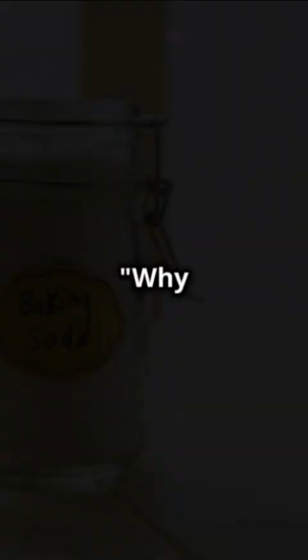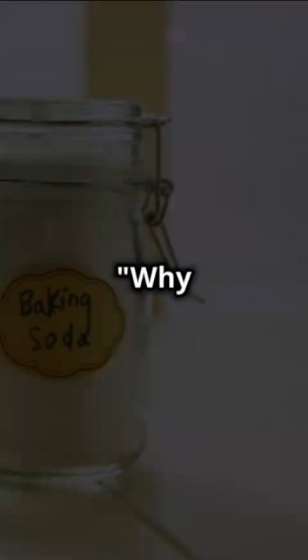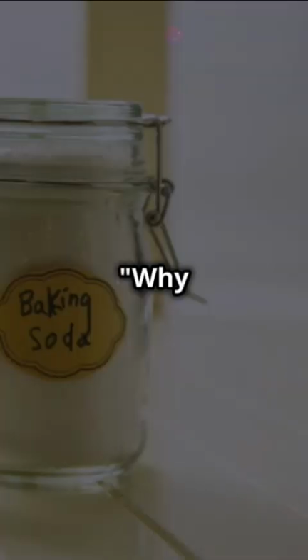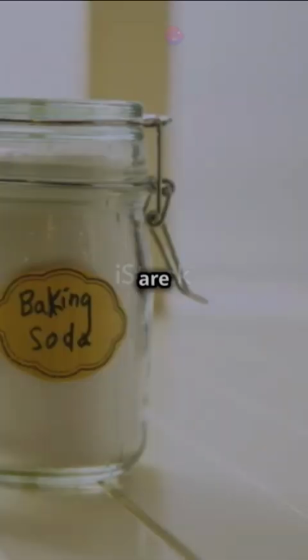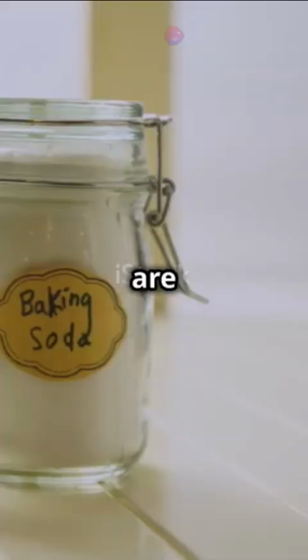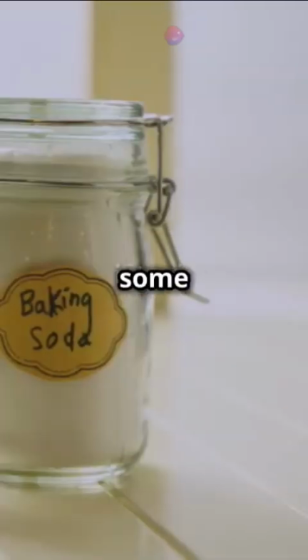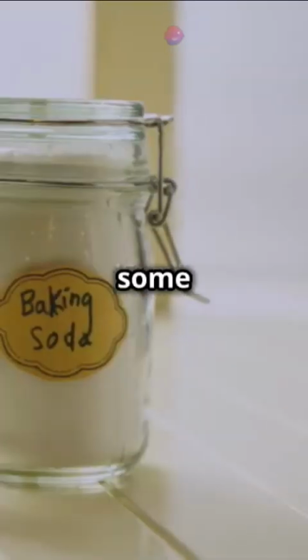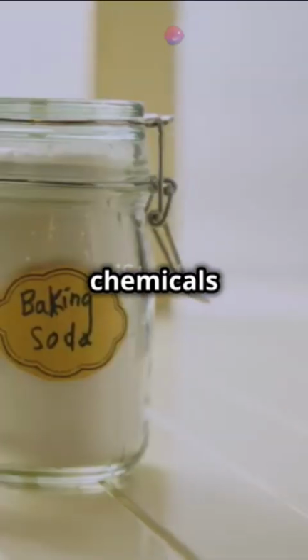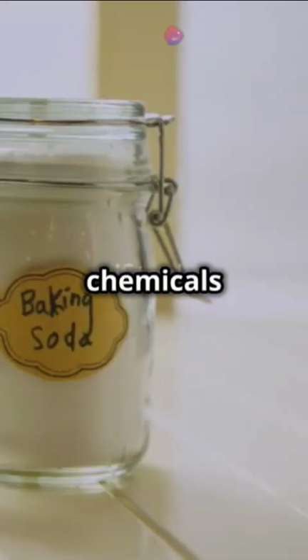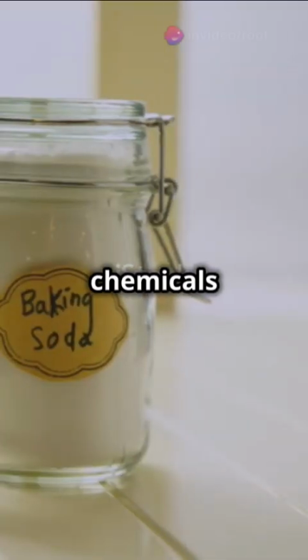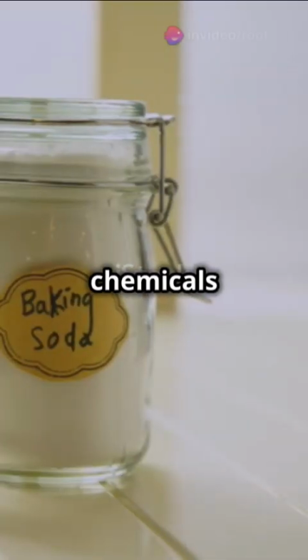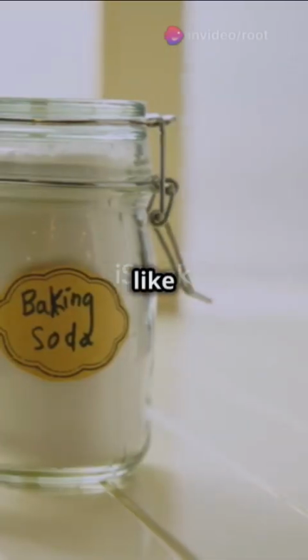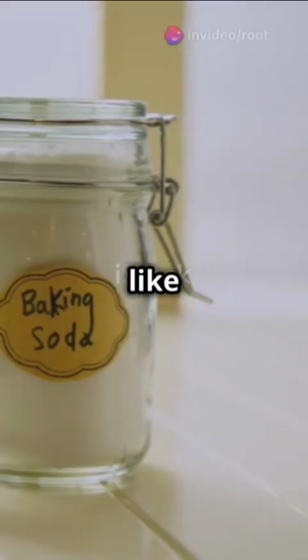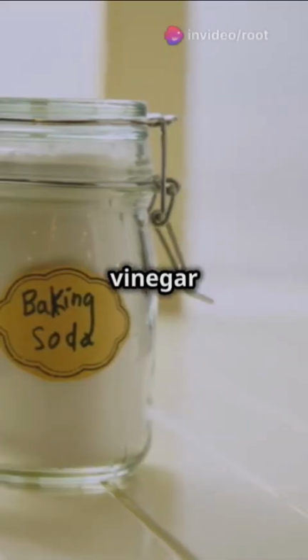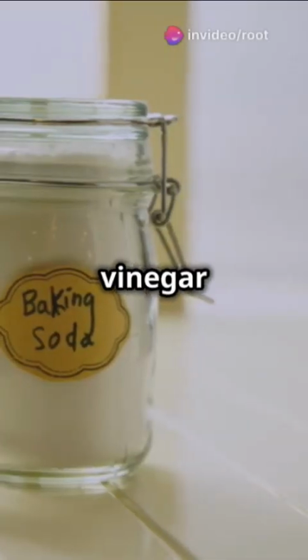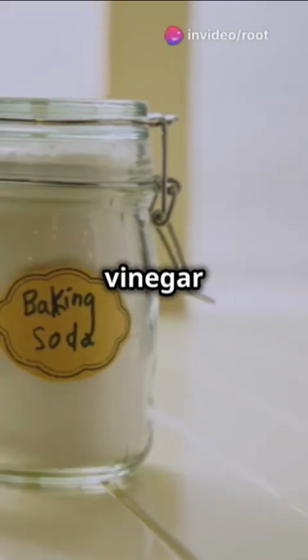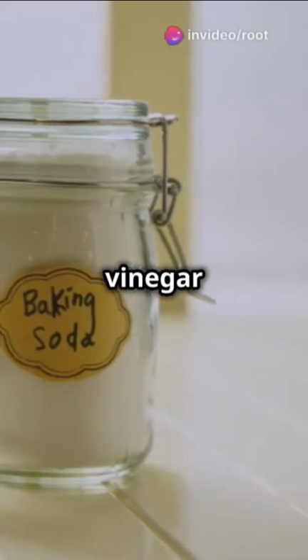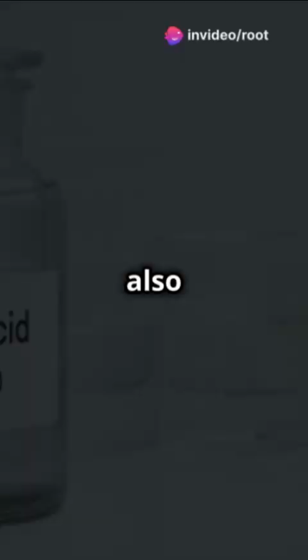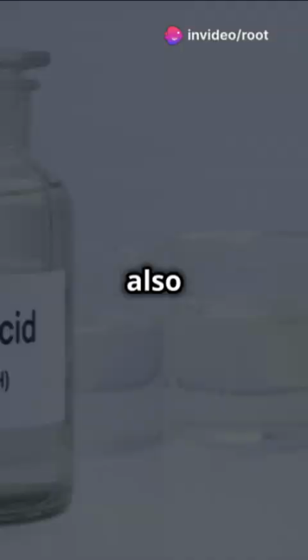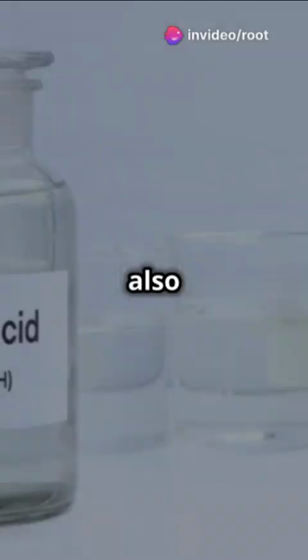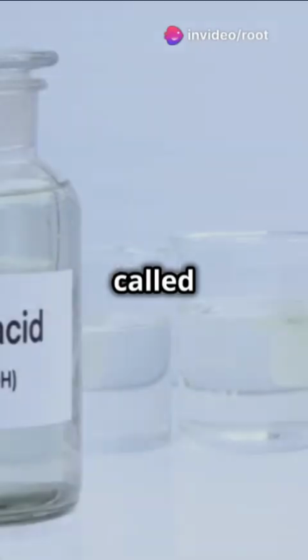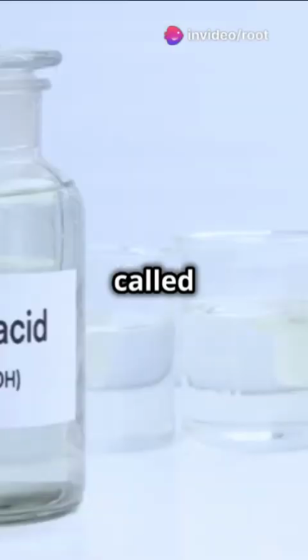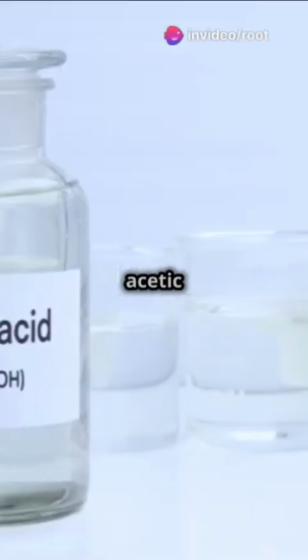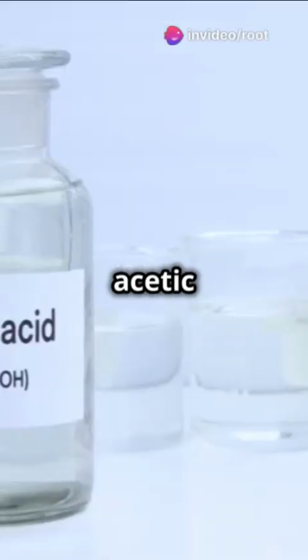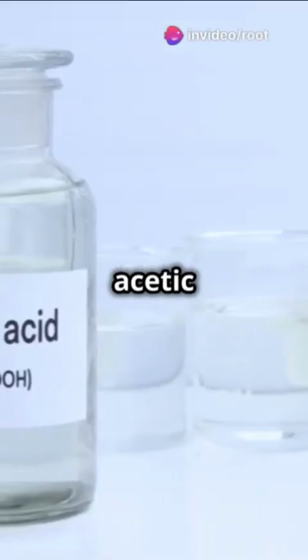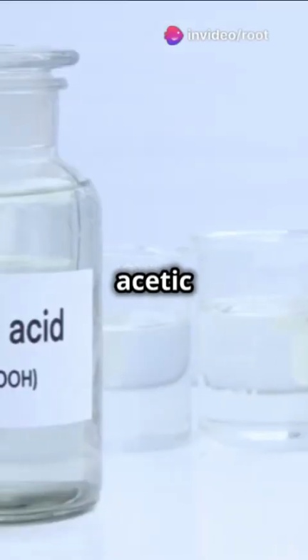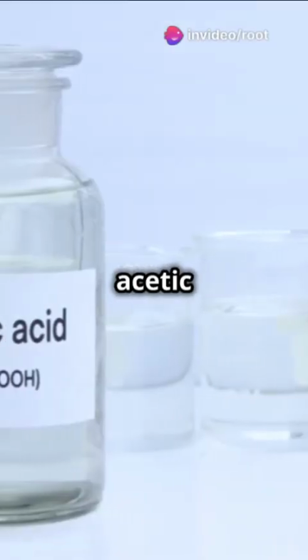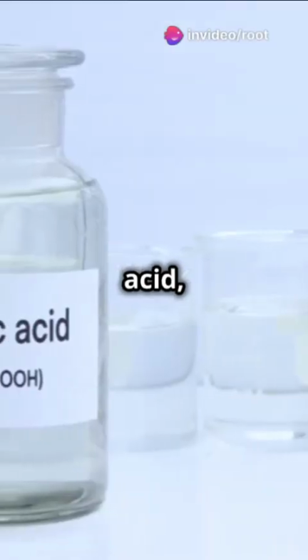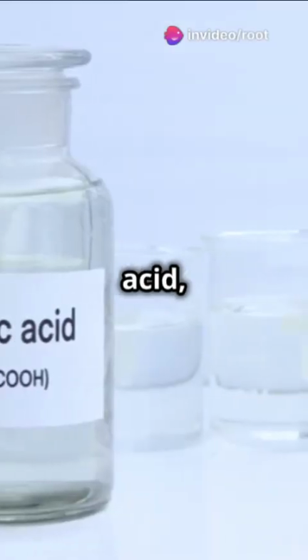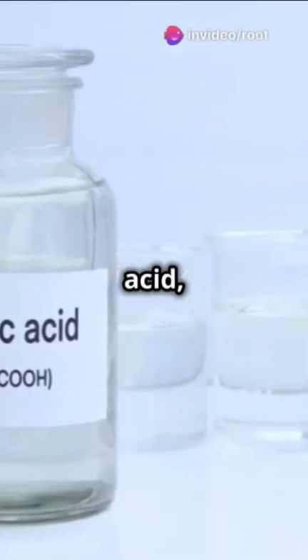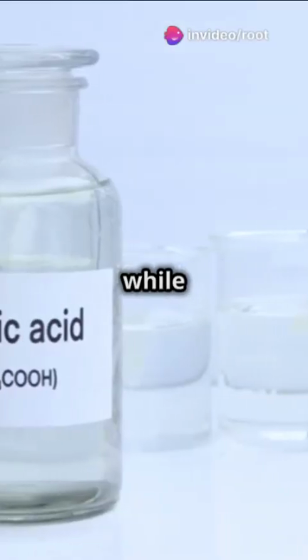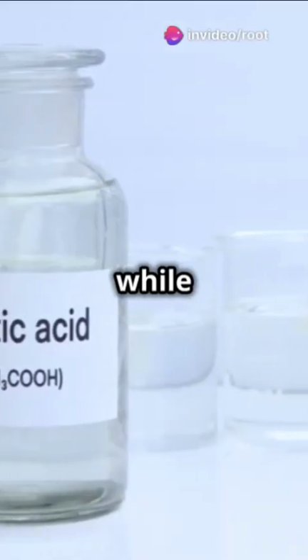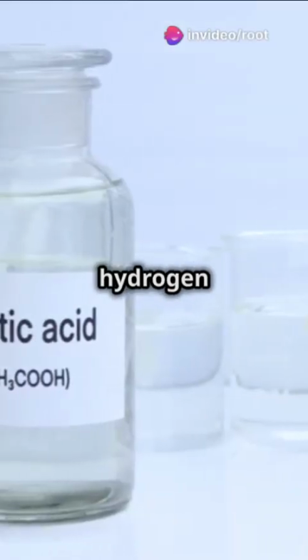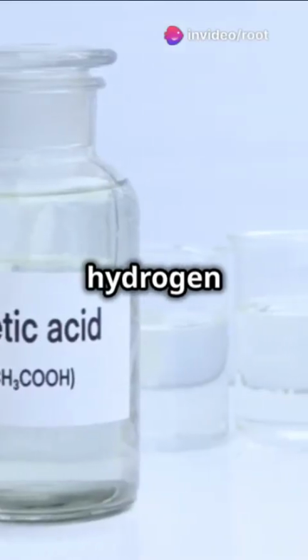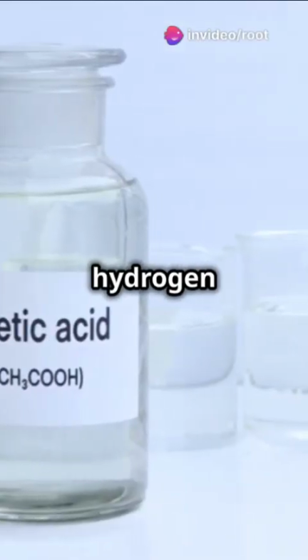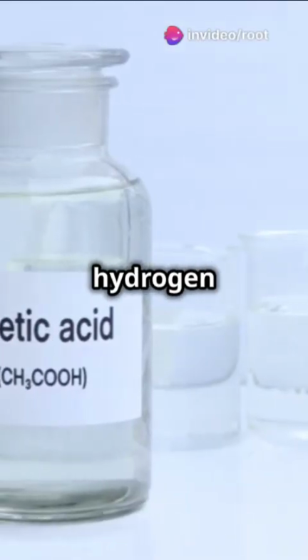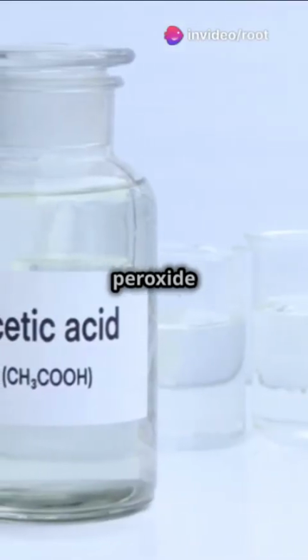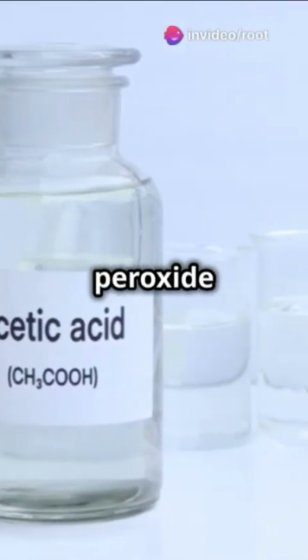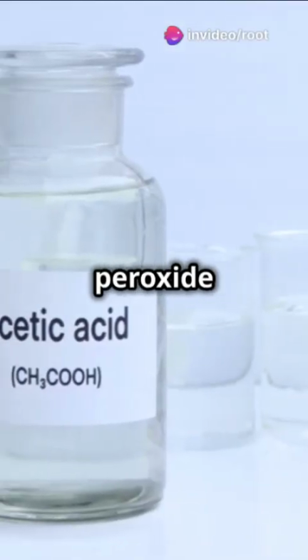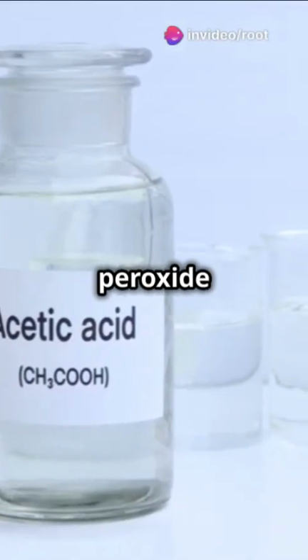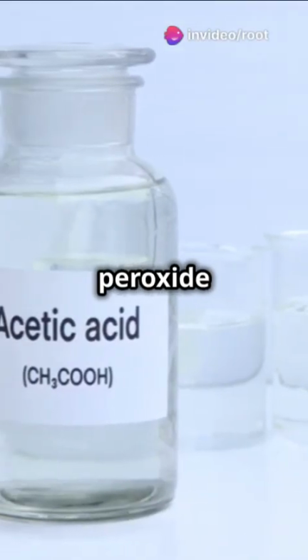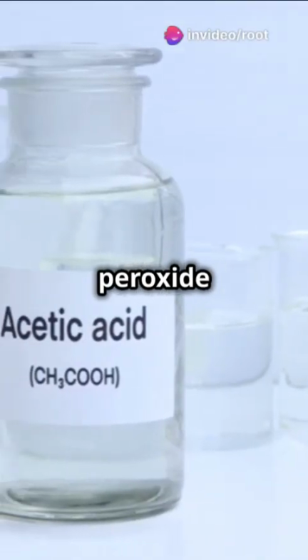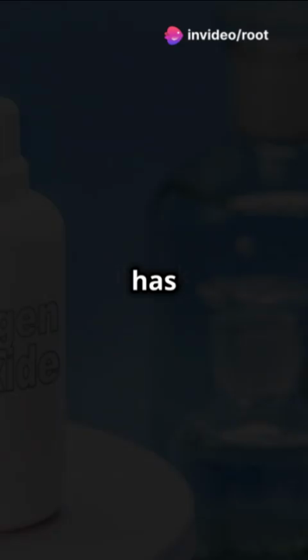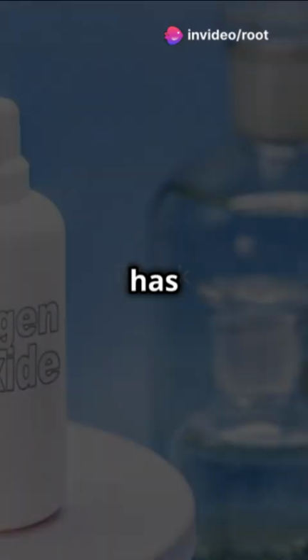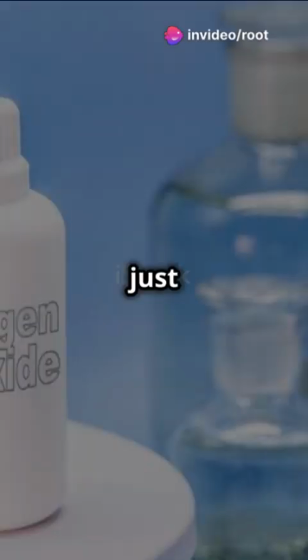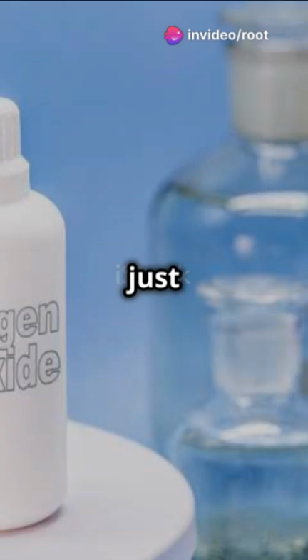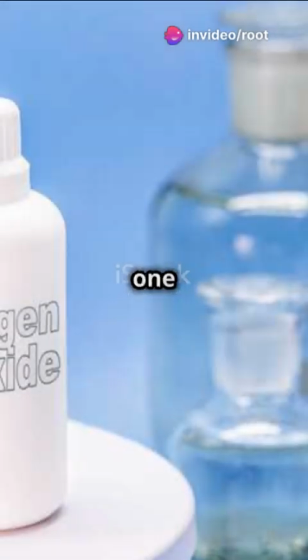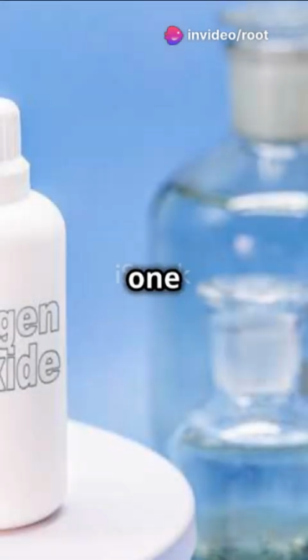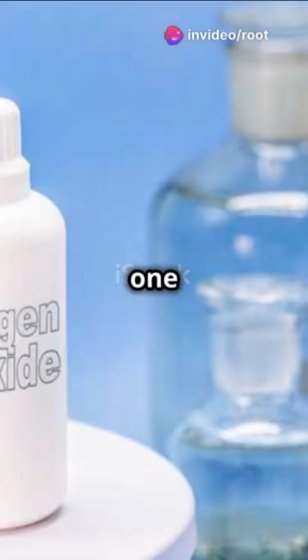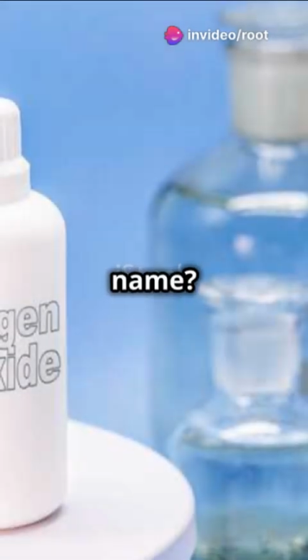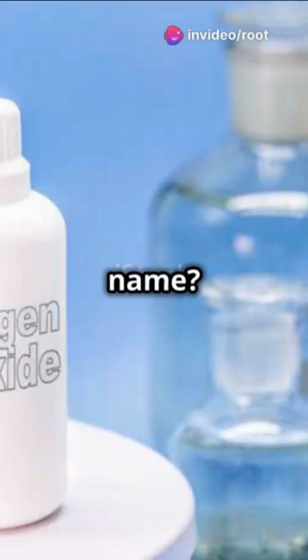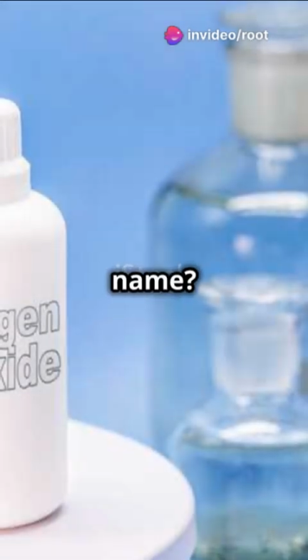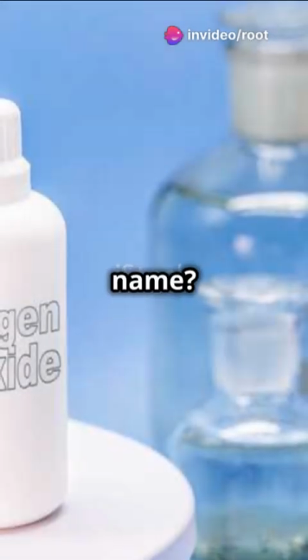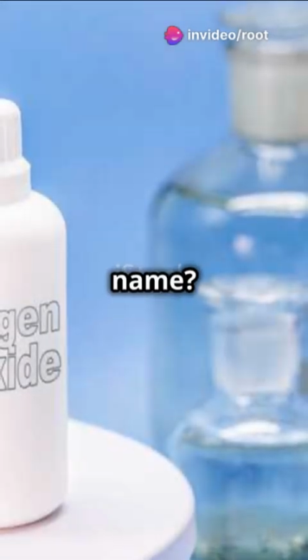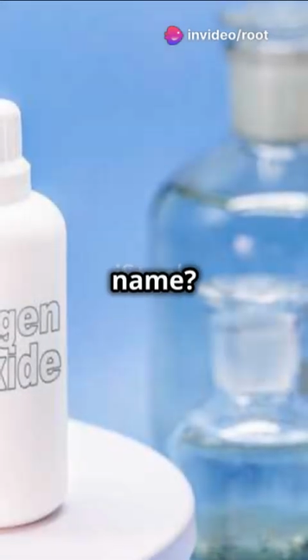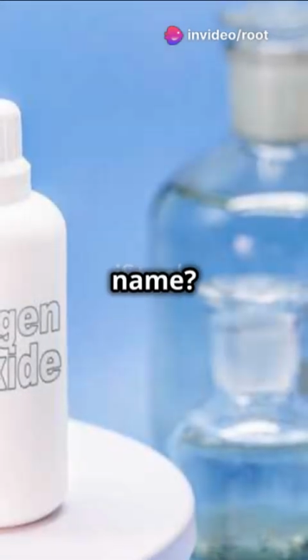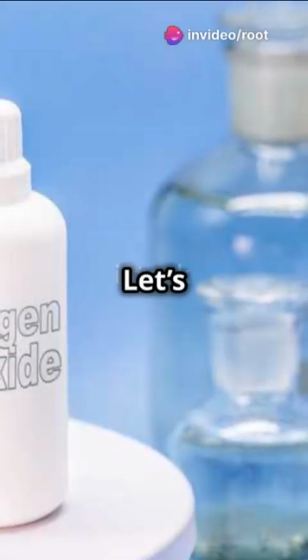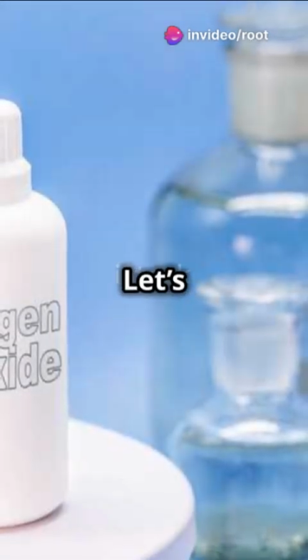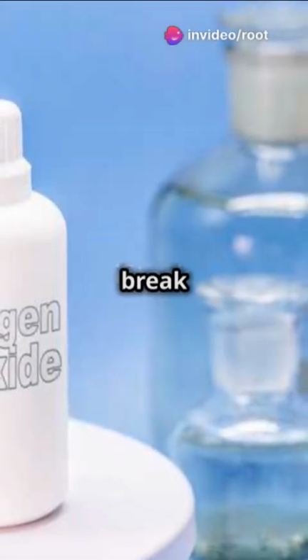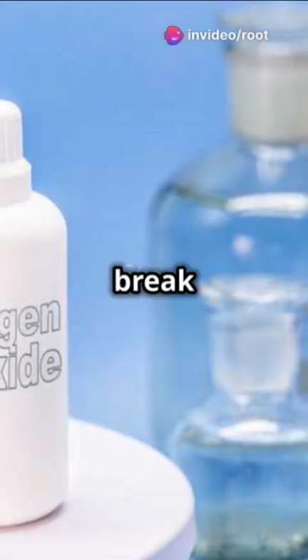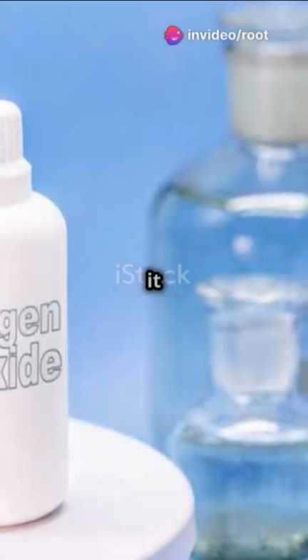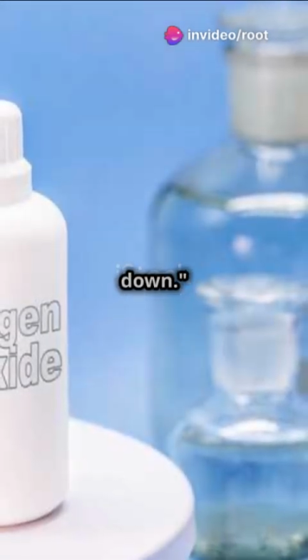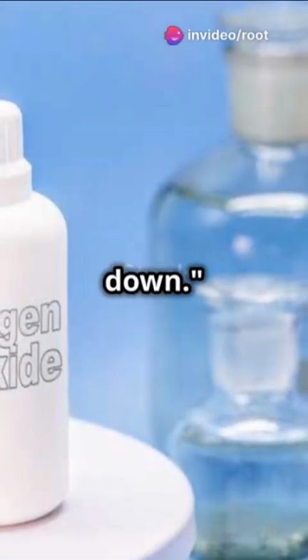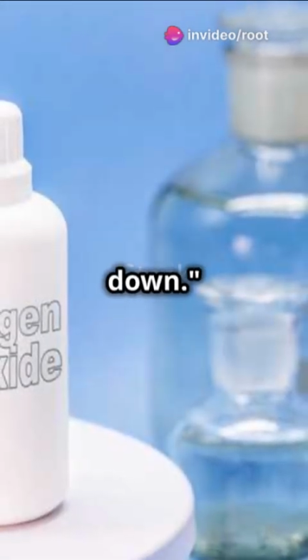Why are some chemicals like vinegar also called acetic acid, while hydrogen peroxide has just one name? Let's break it down.